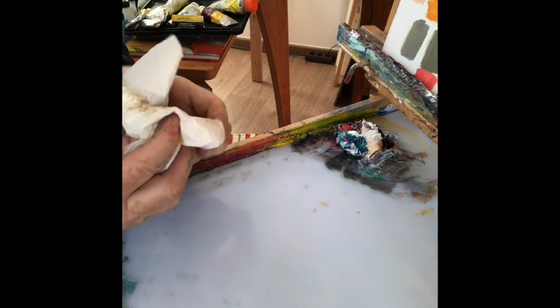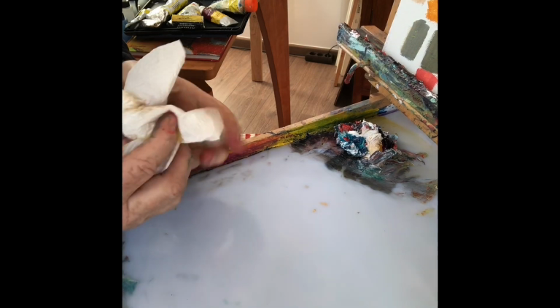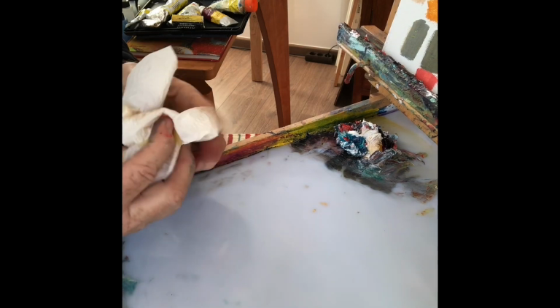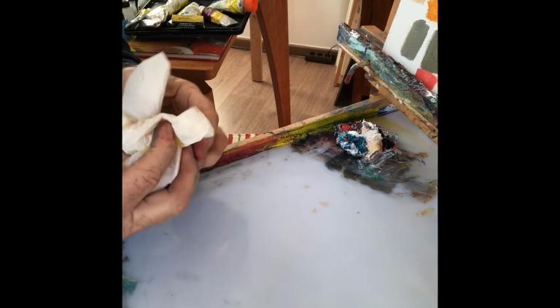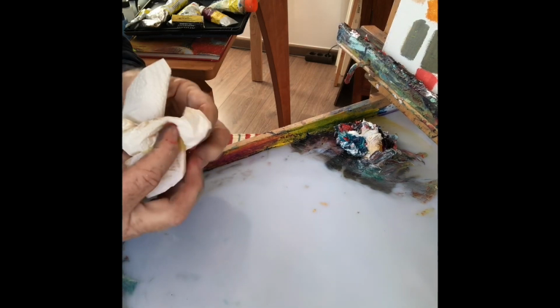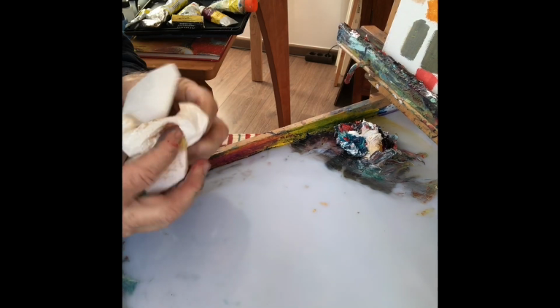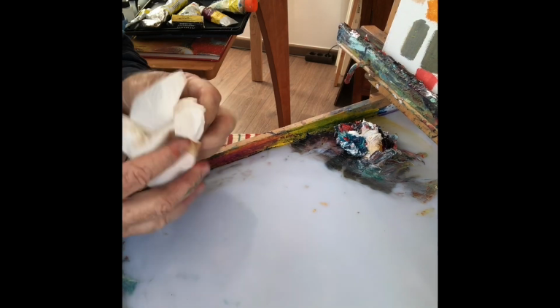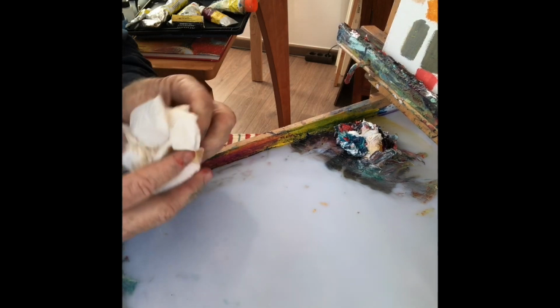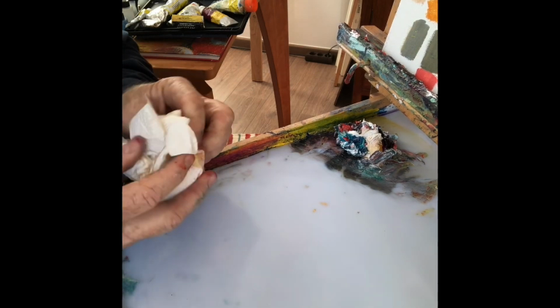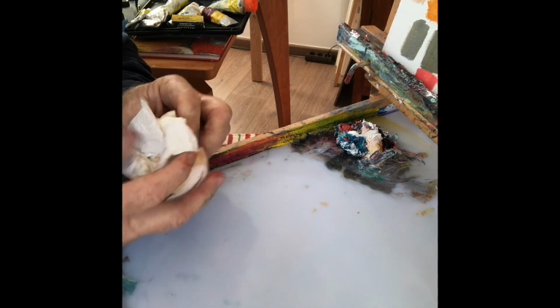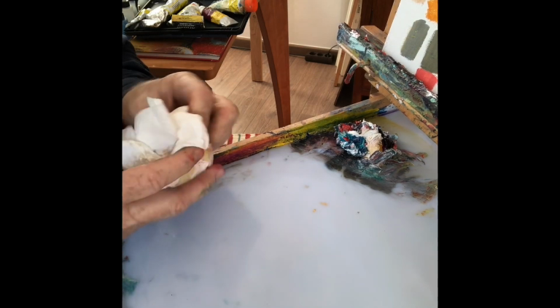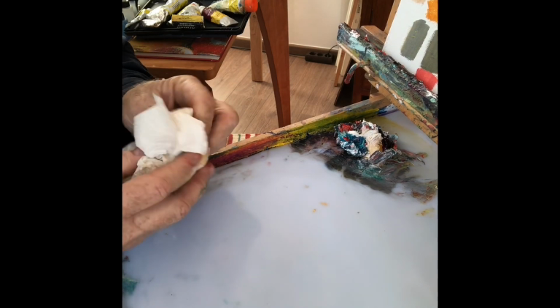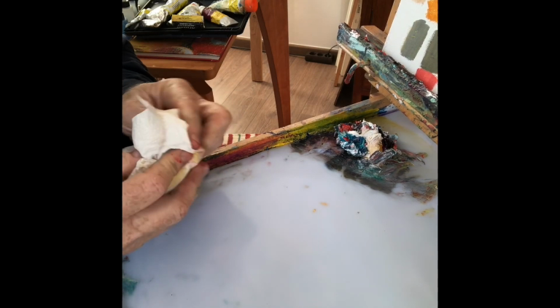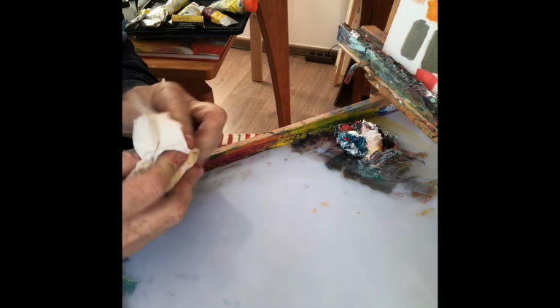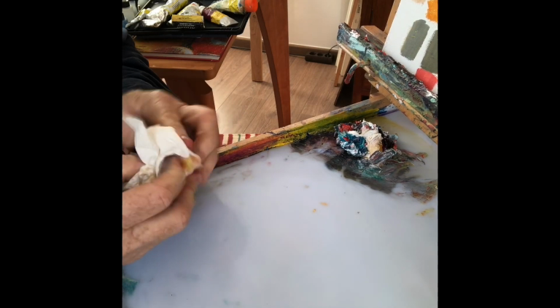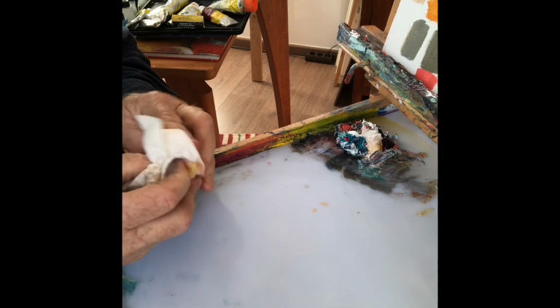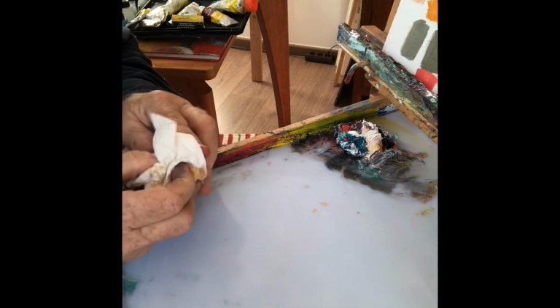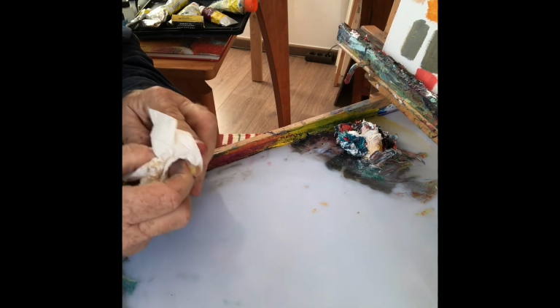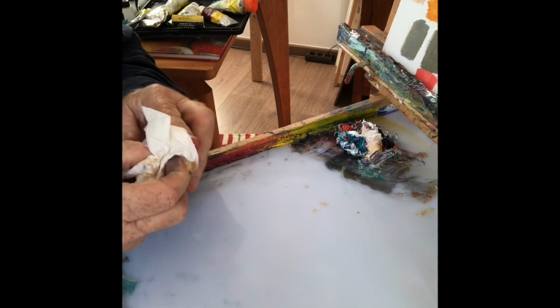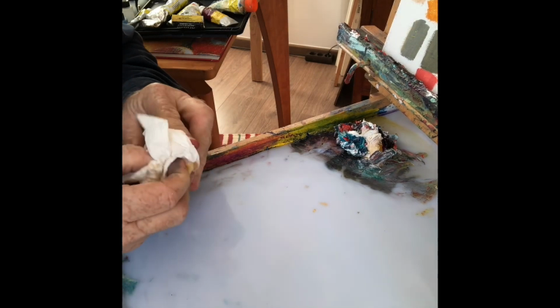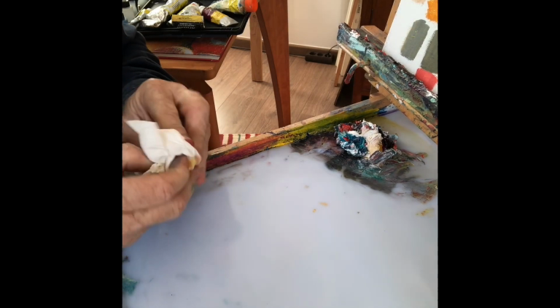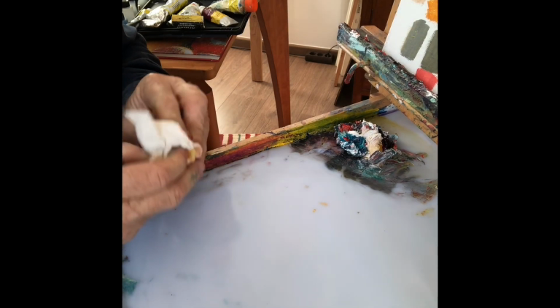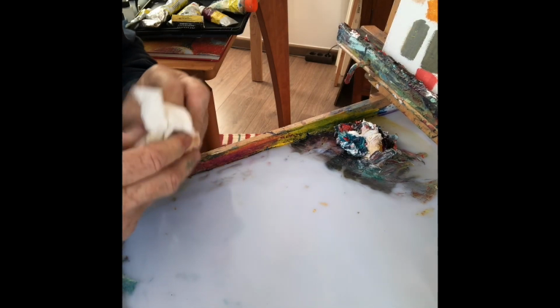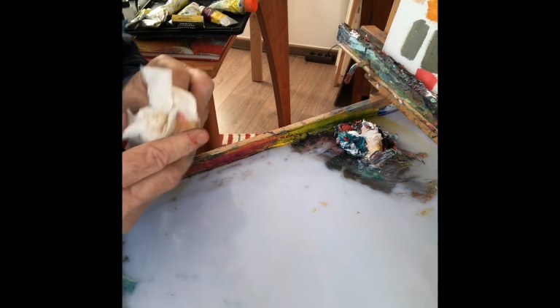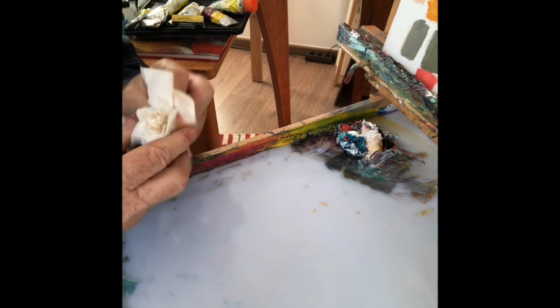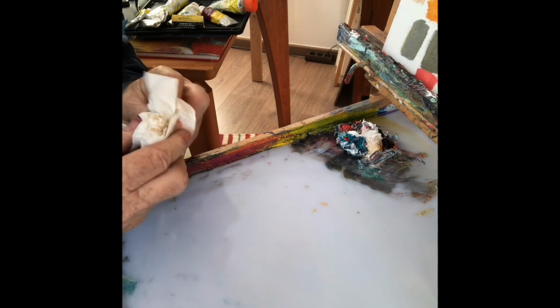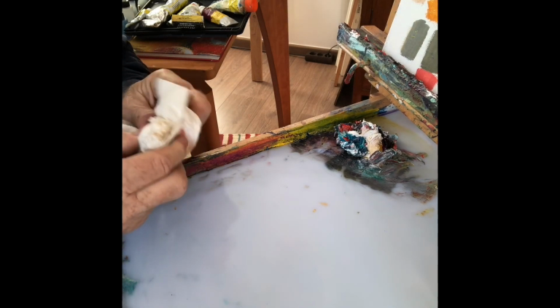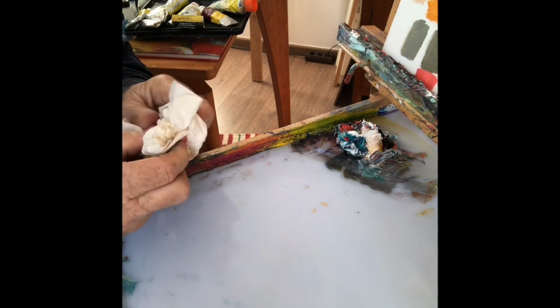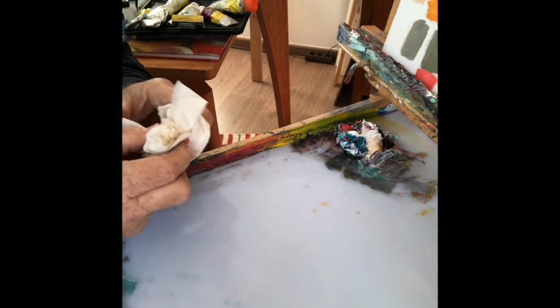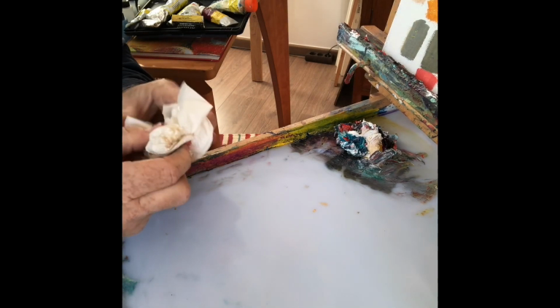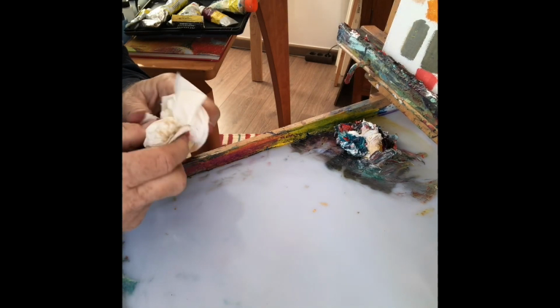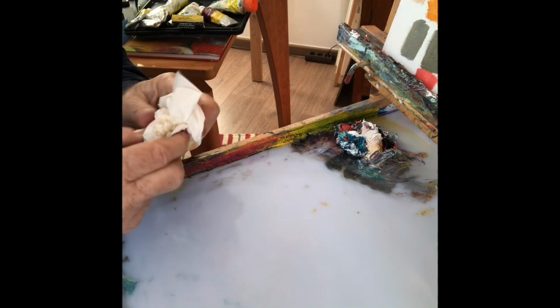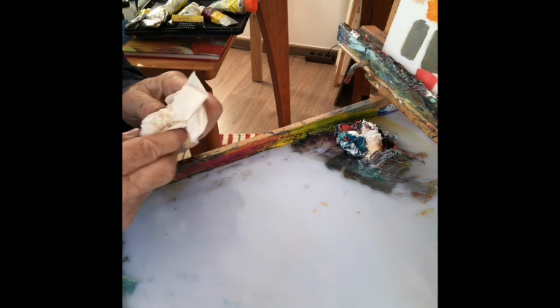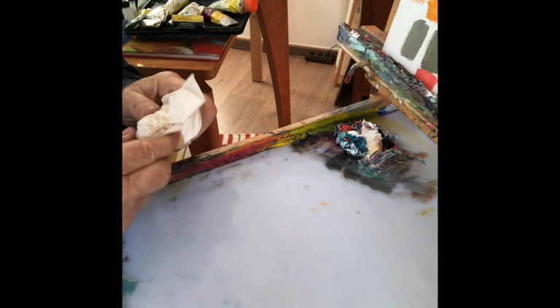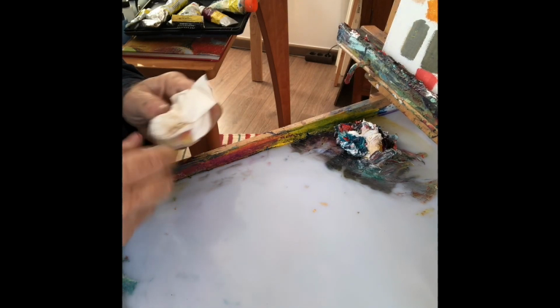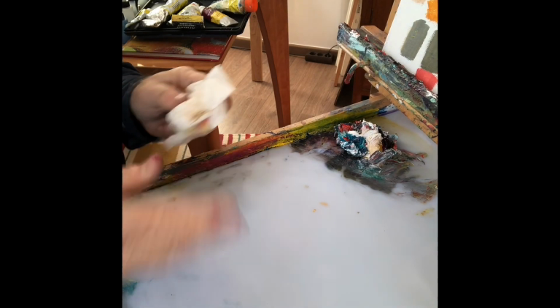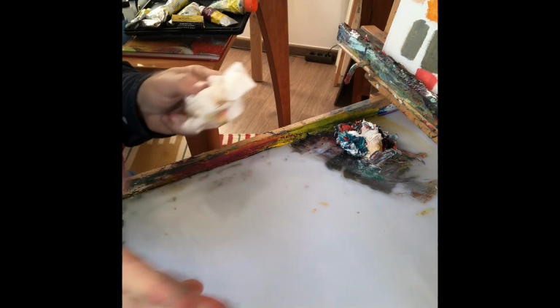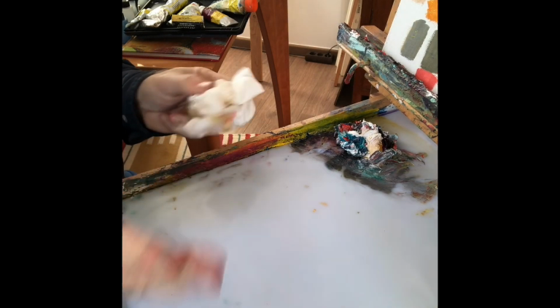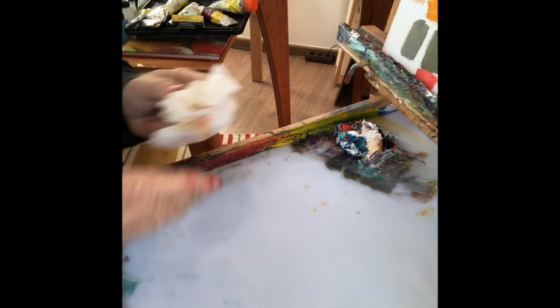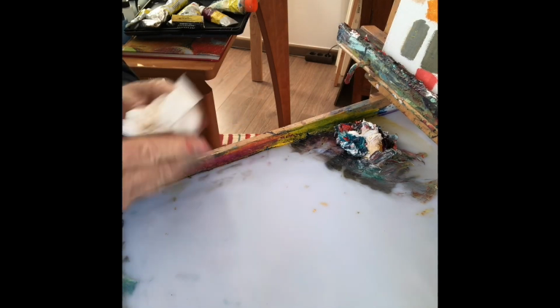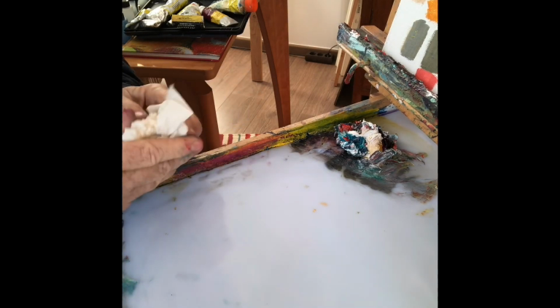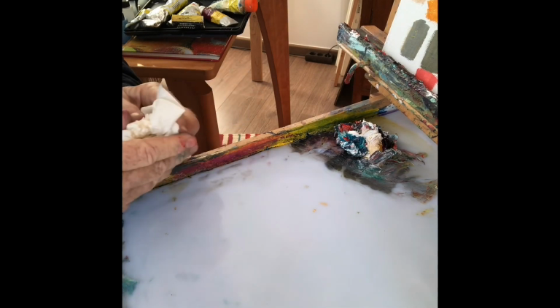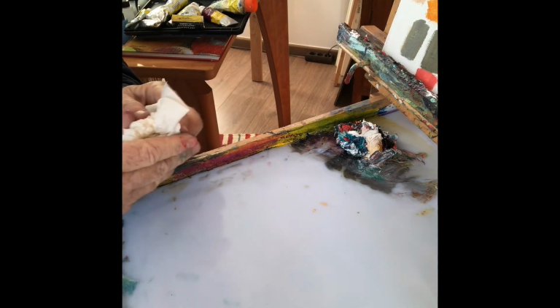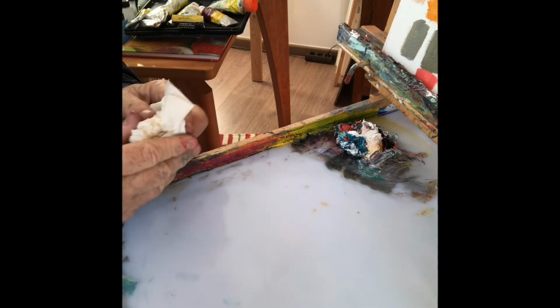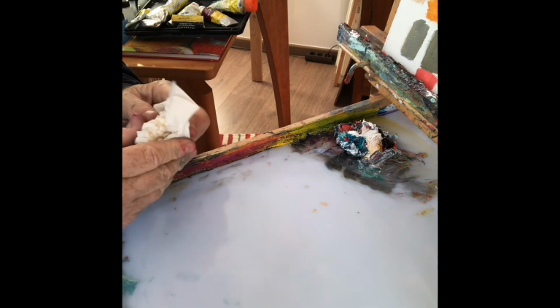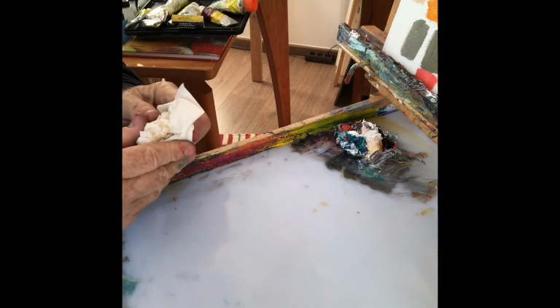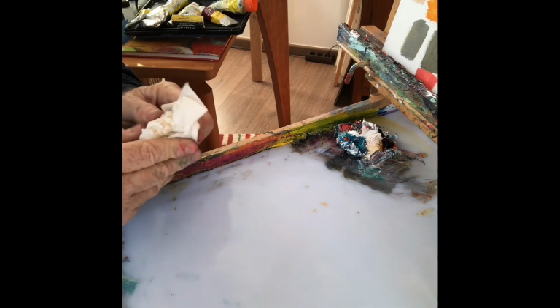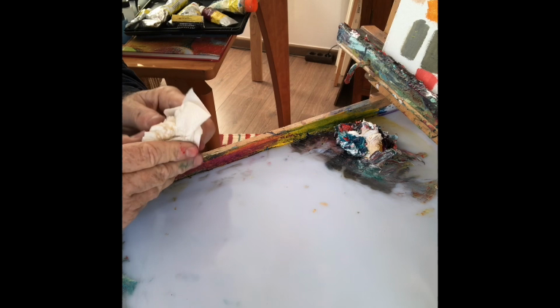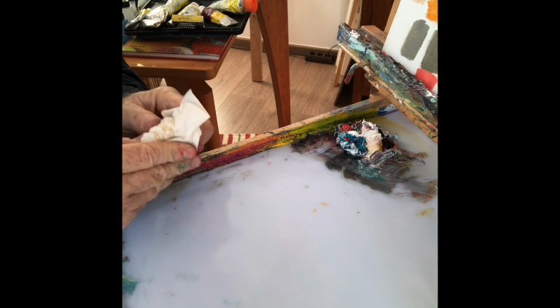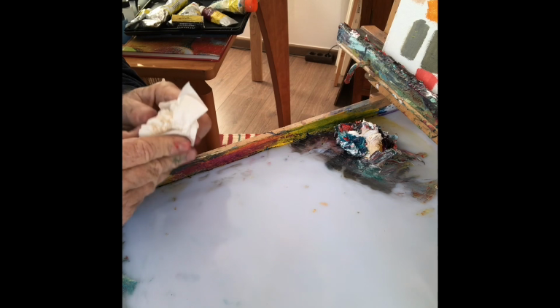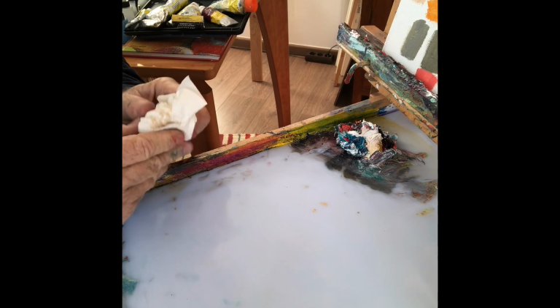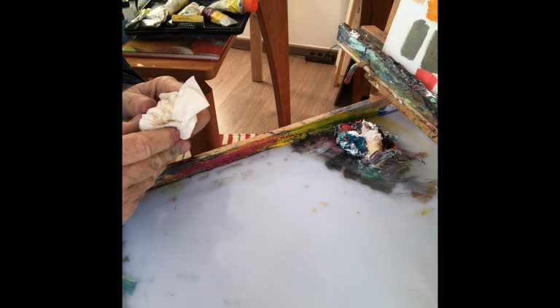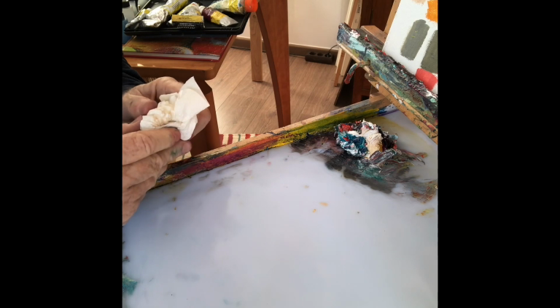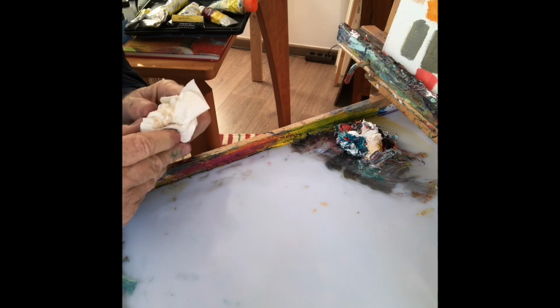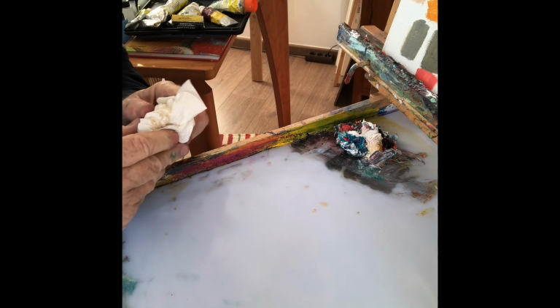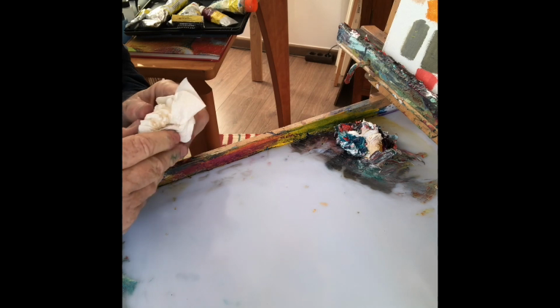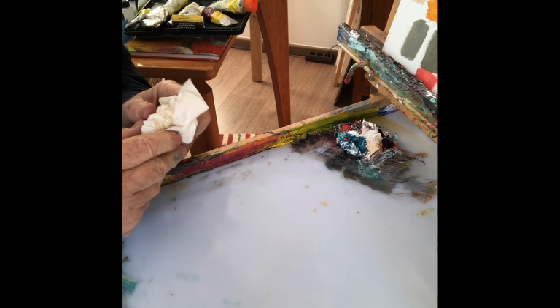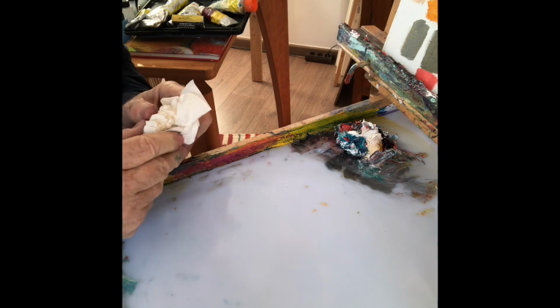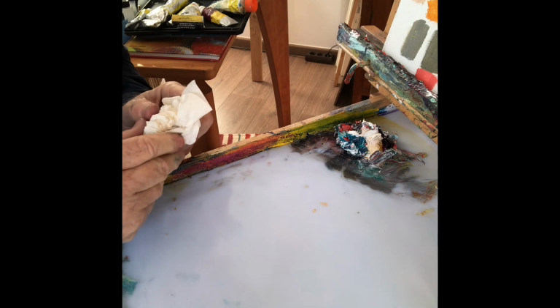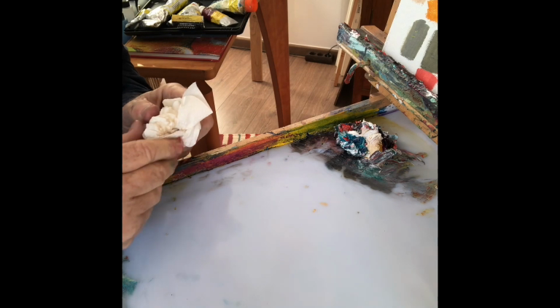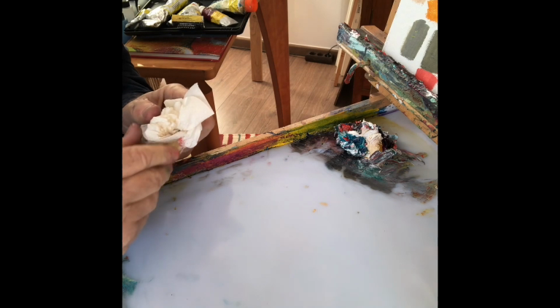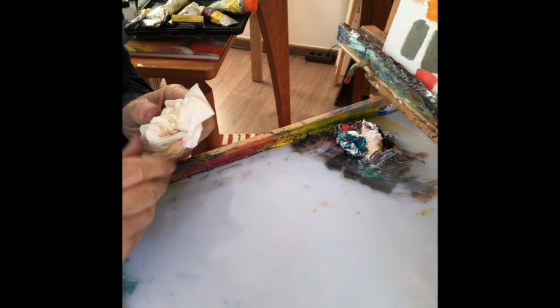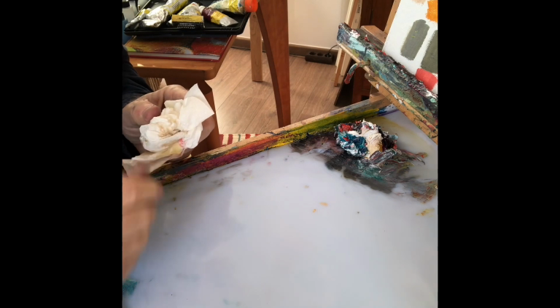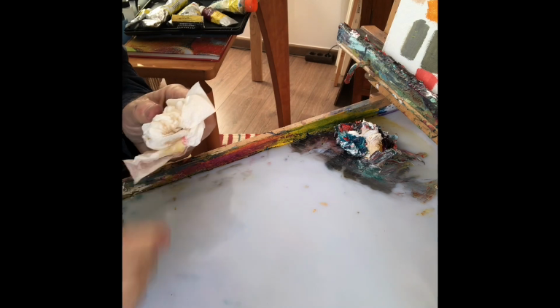Auch wenn dann etwas Farbe verloren geht, das ist dann viel, viel praktischer.